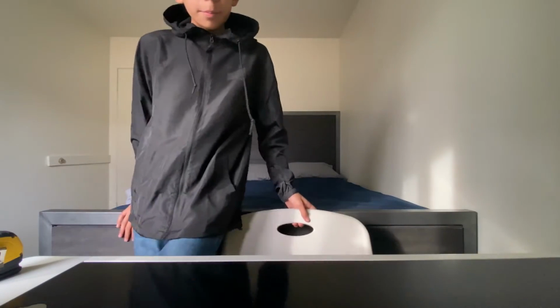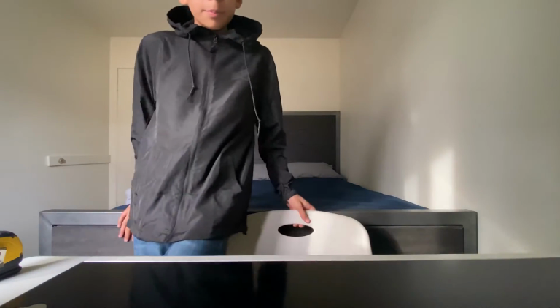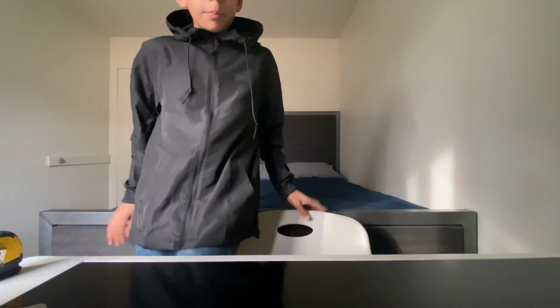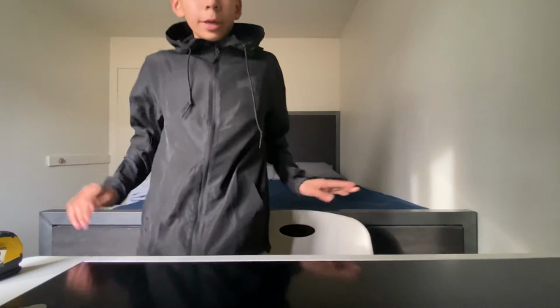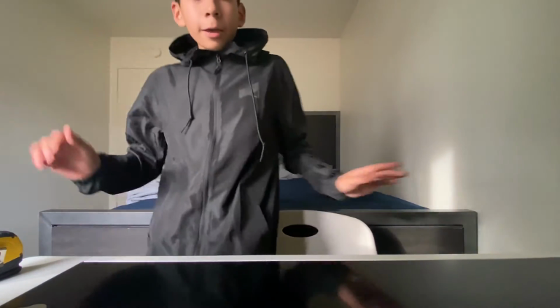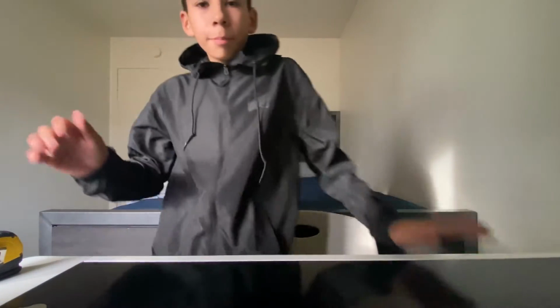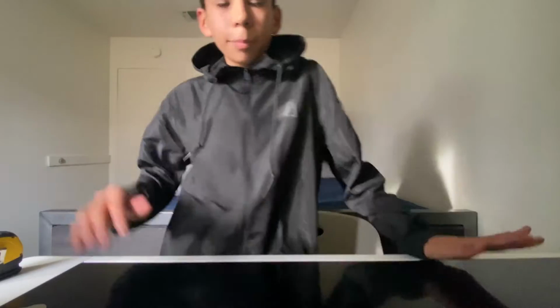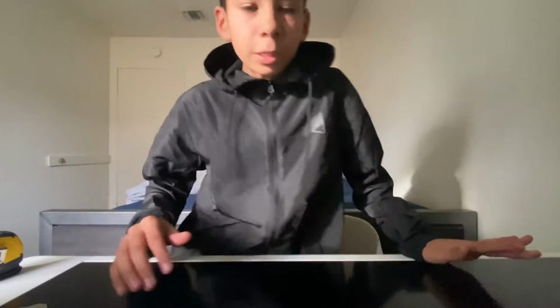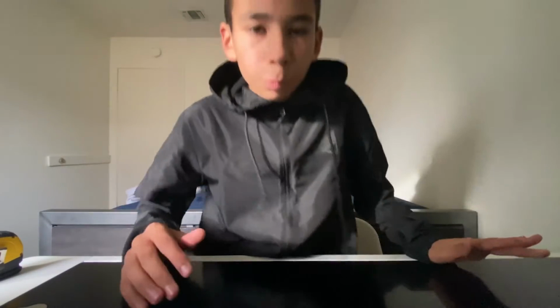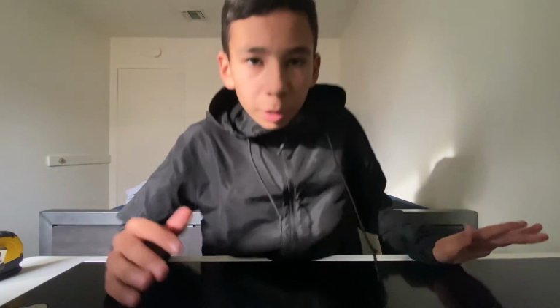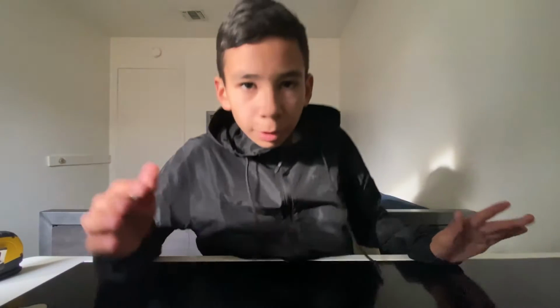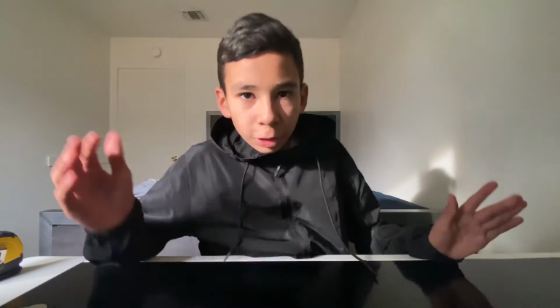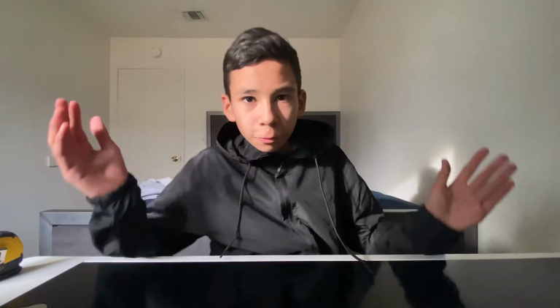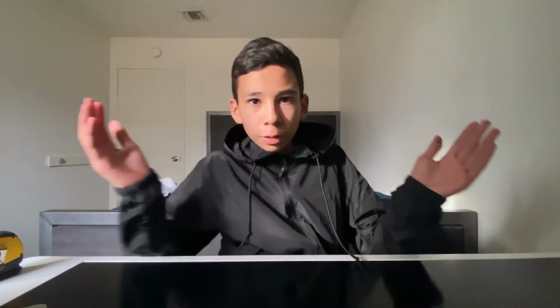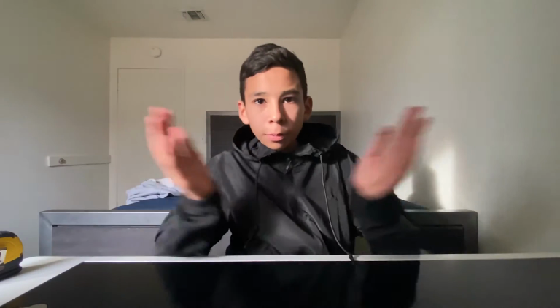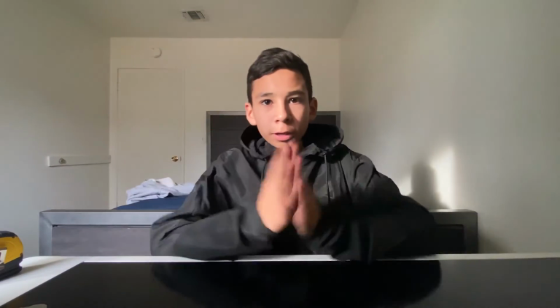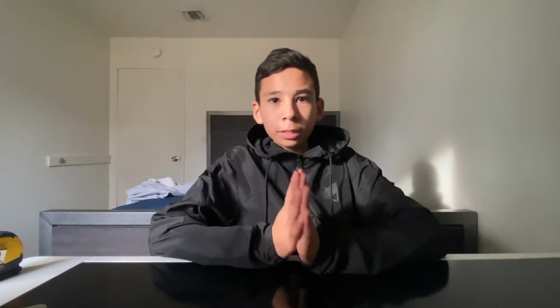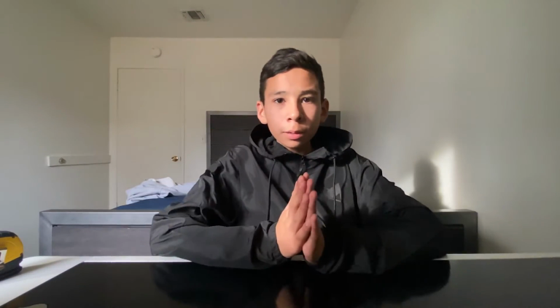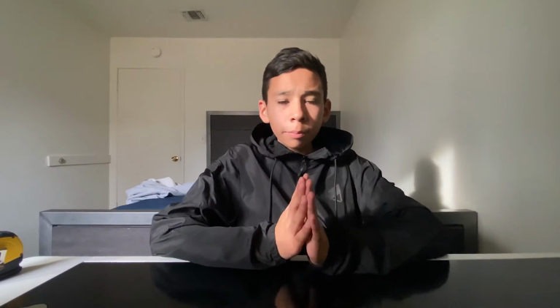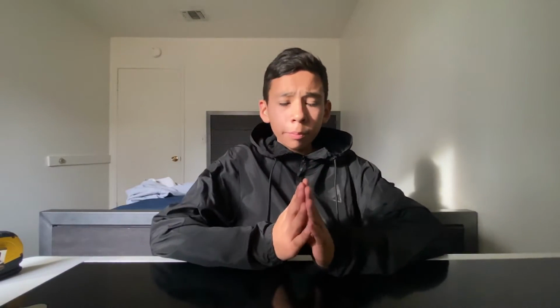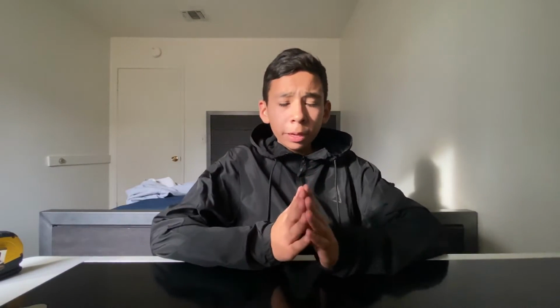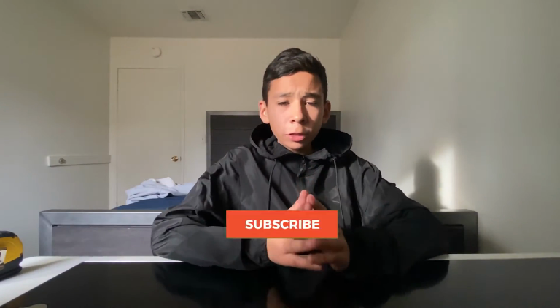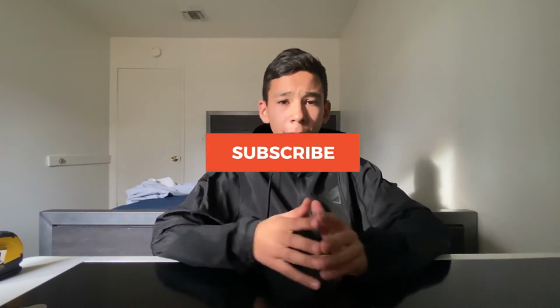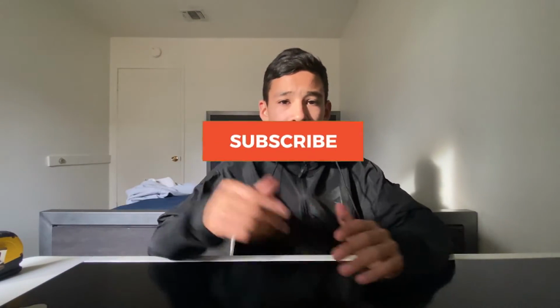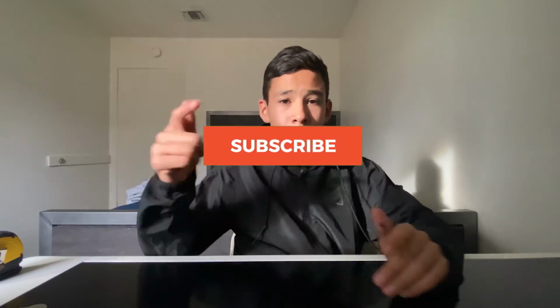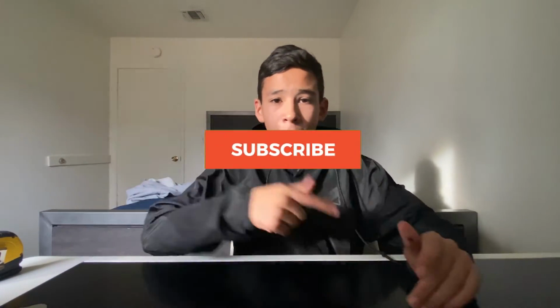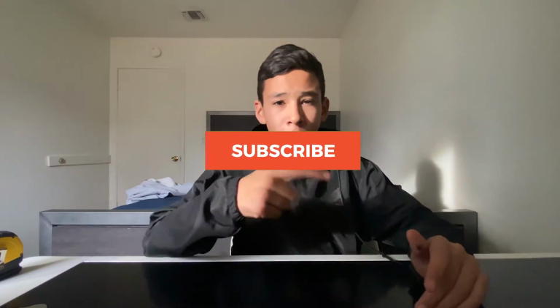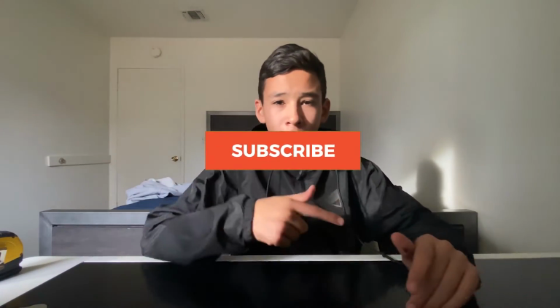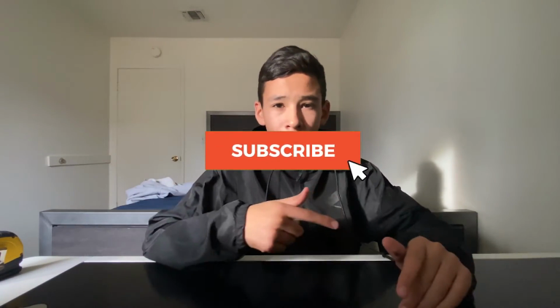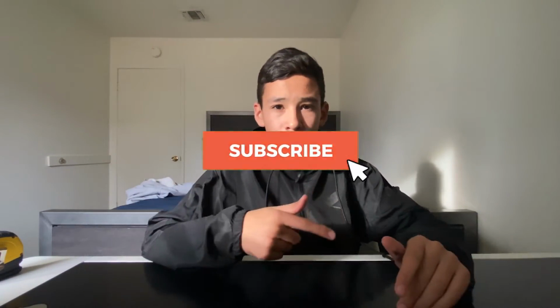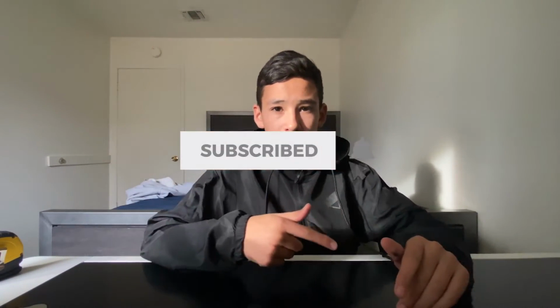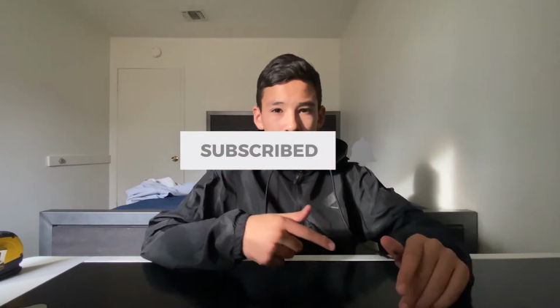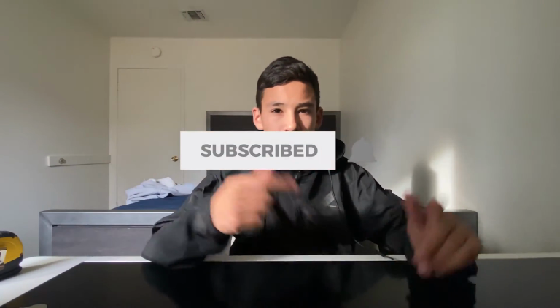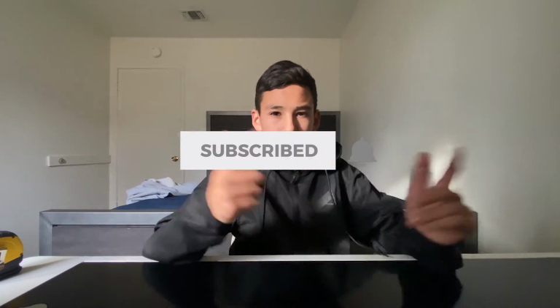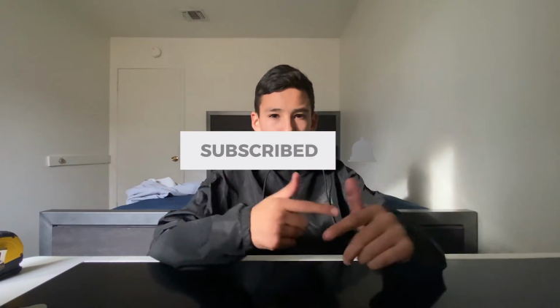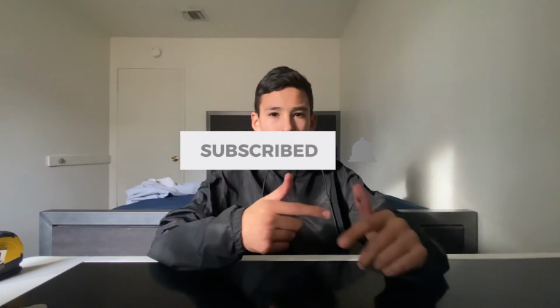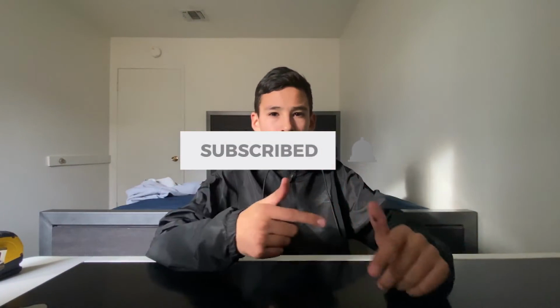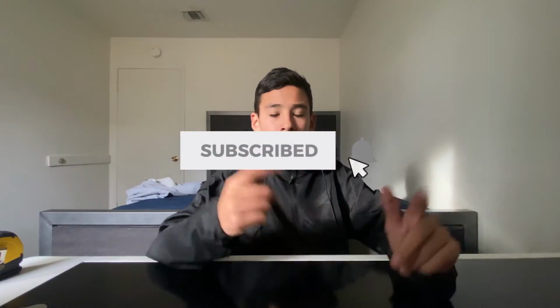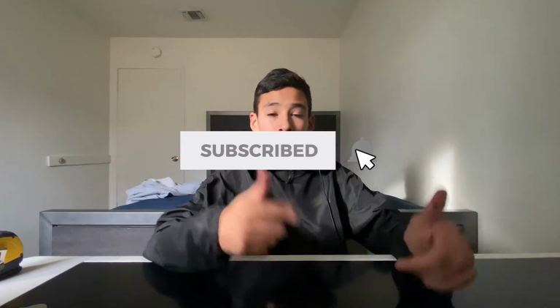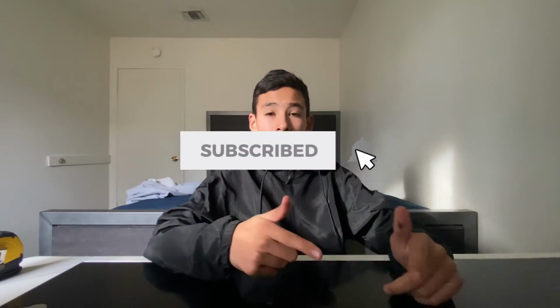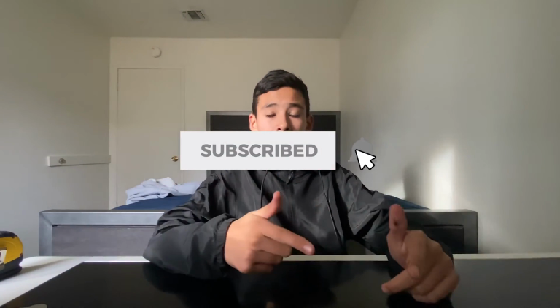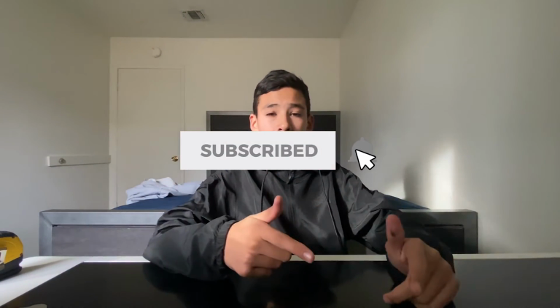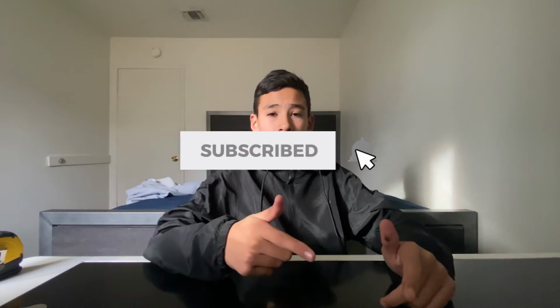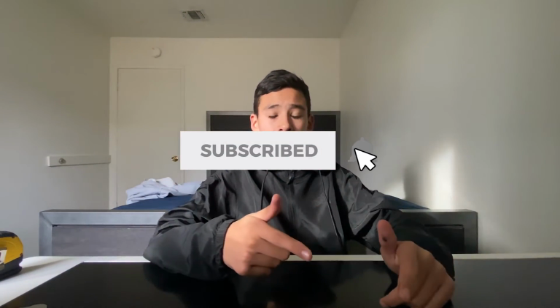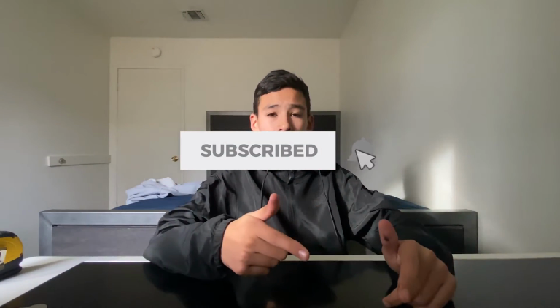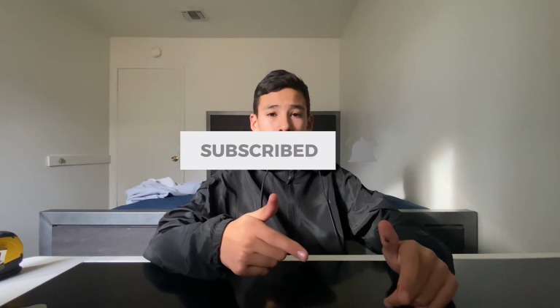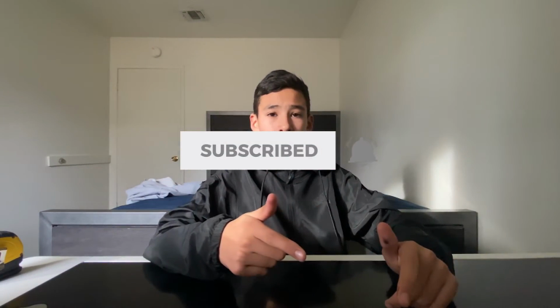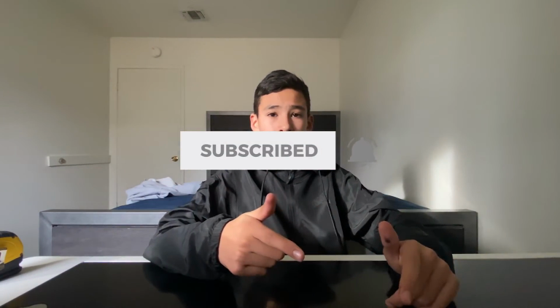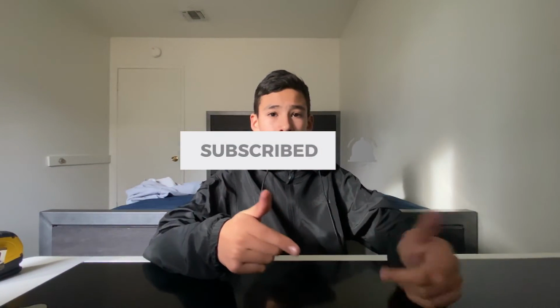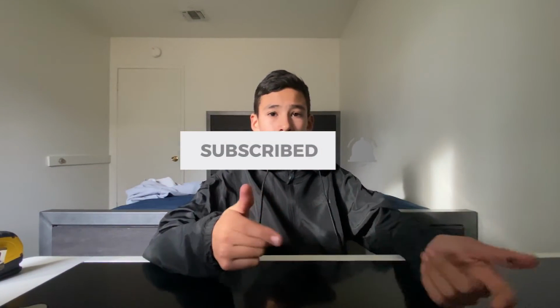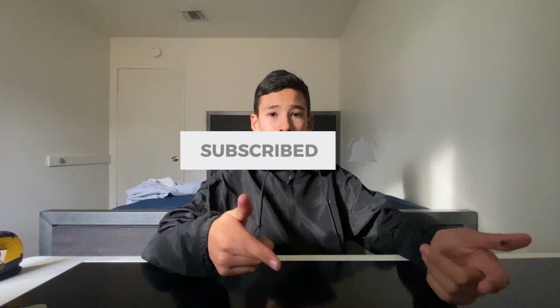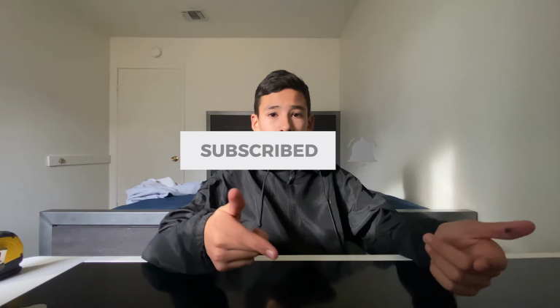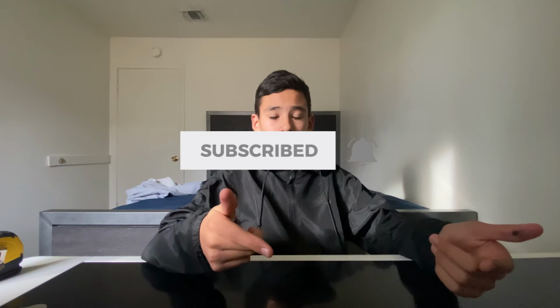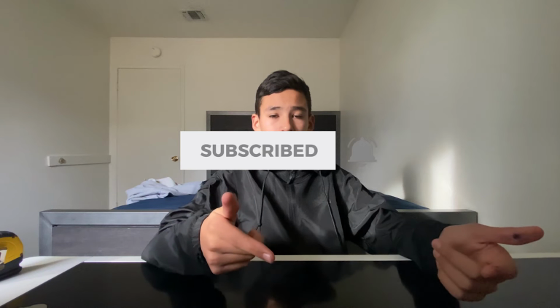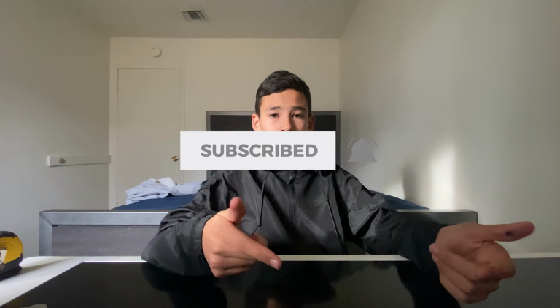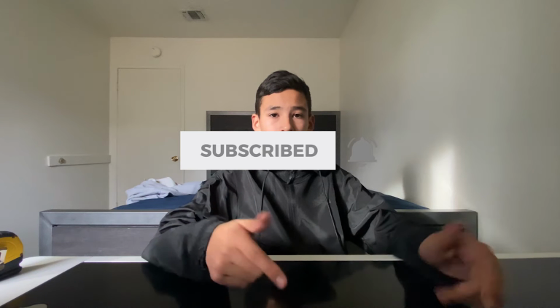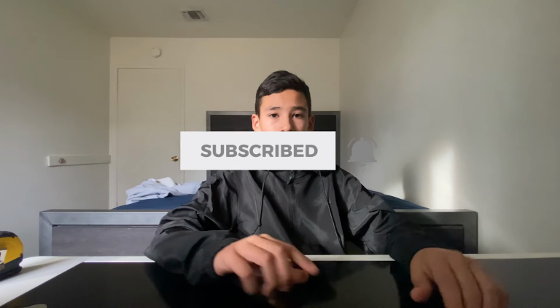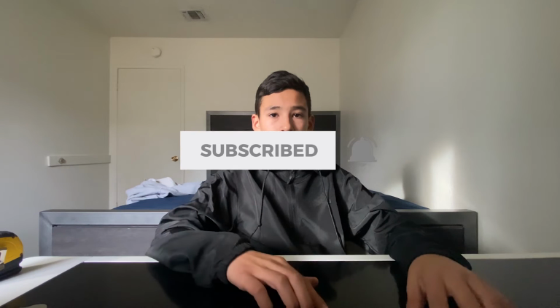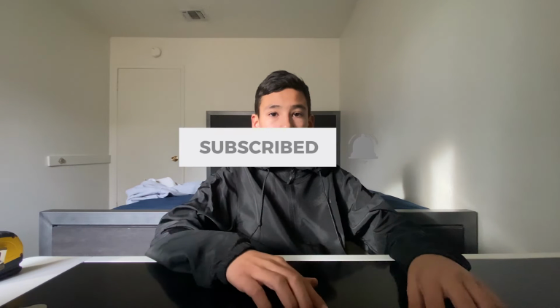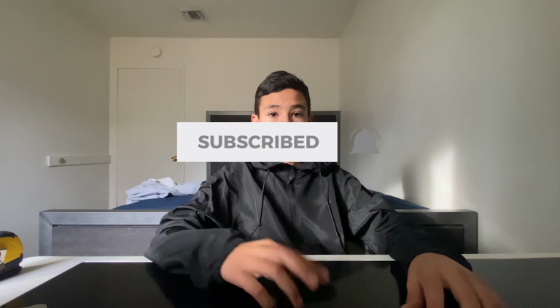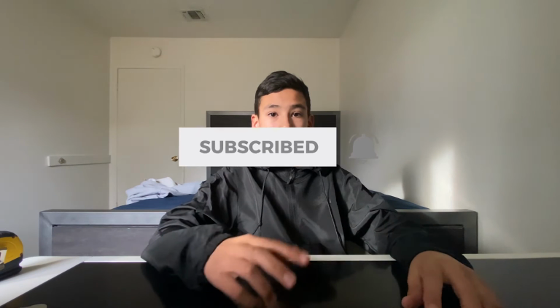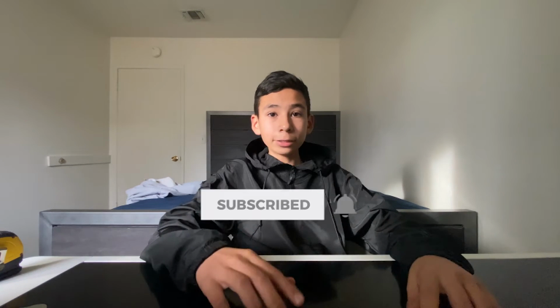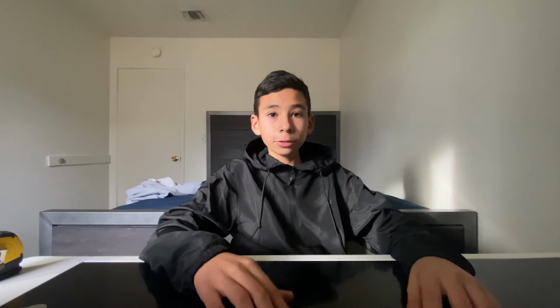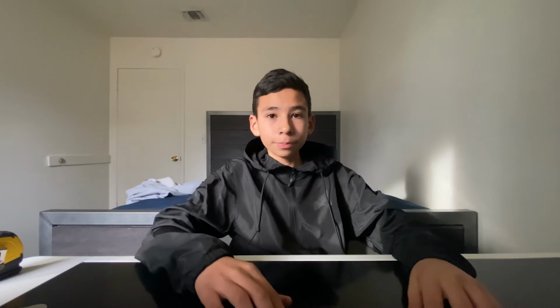That's pretty much it for the unboxing. Make sure you guys smash that like button, subscribe, and turn on the notification bell if you want to catch future uploads.